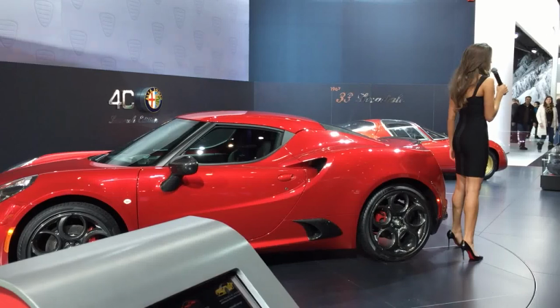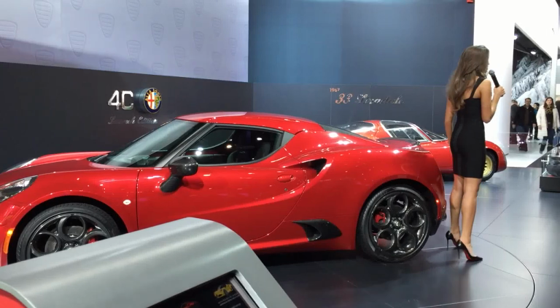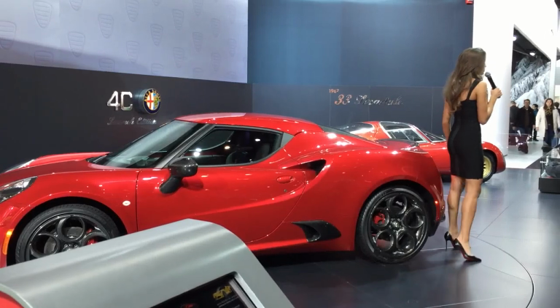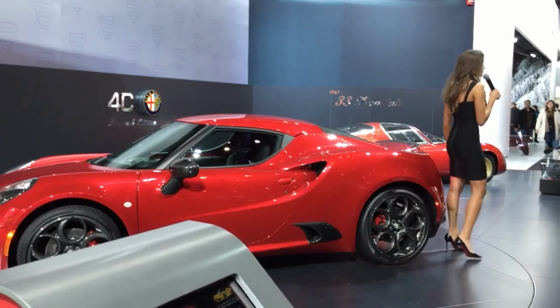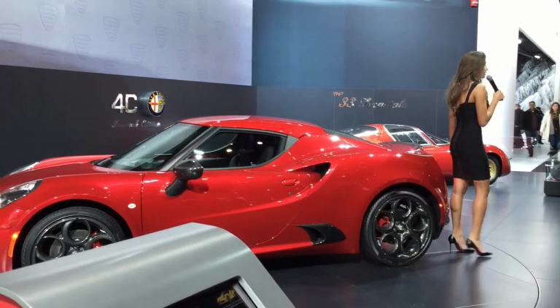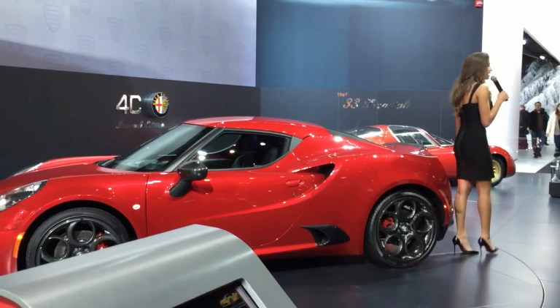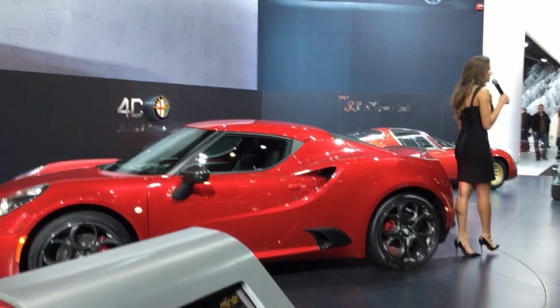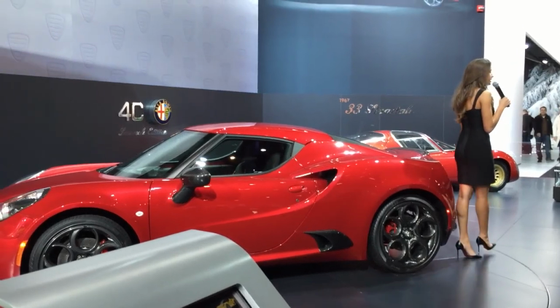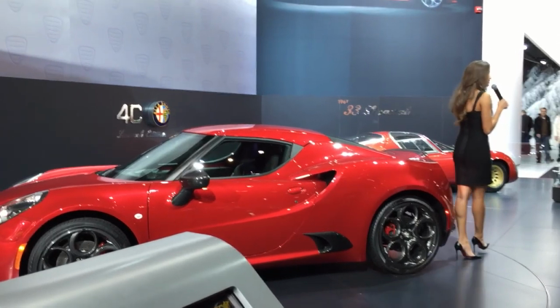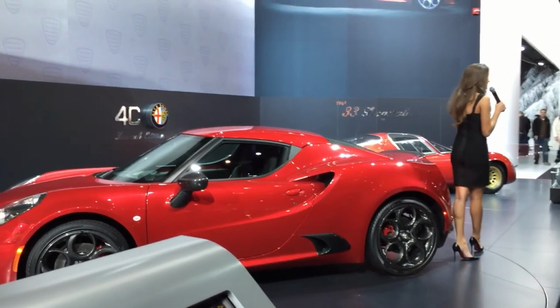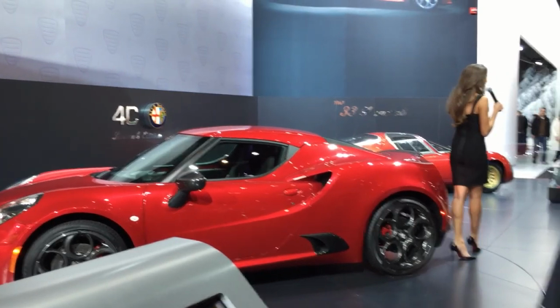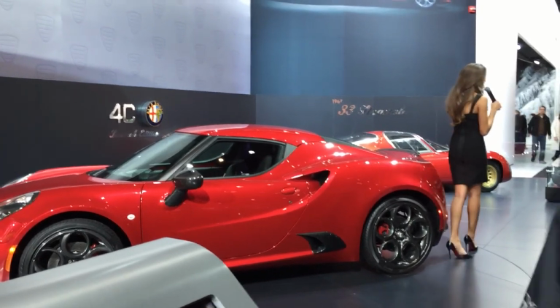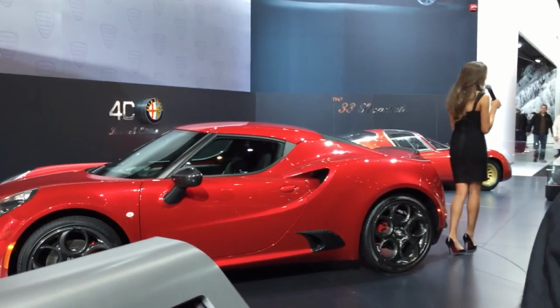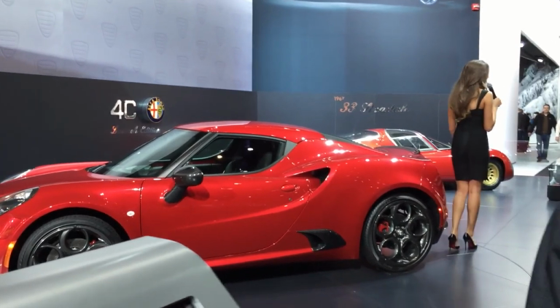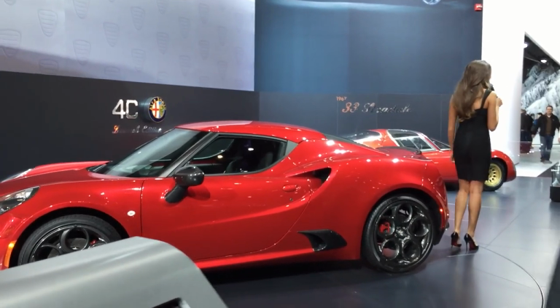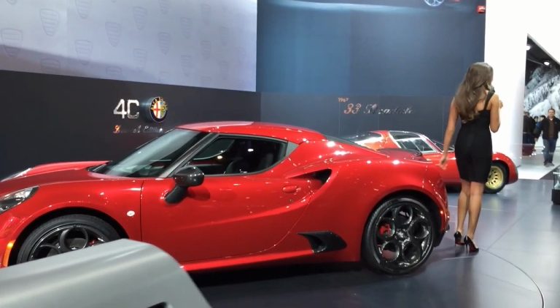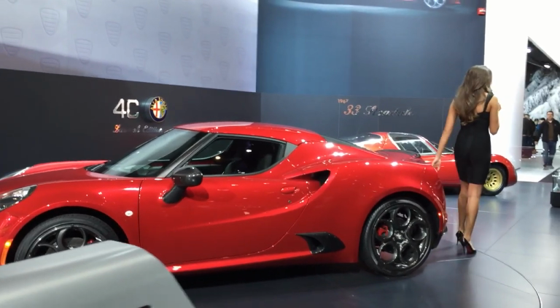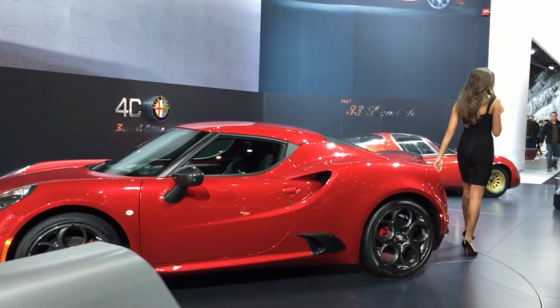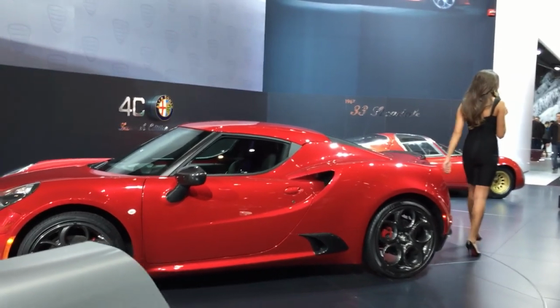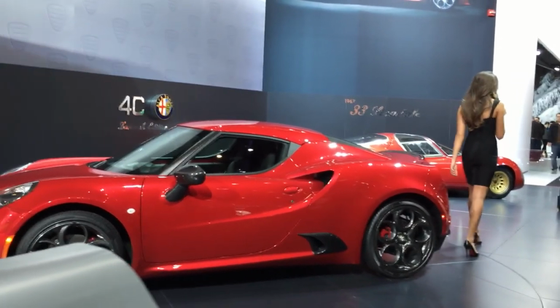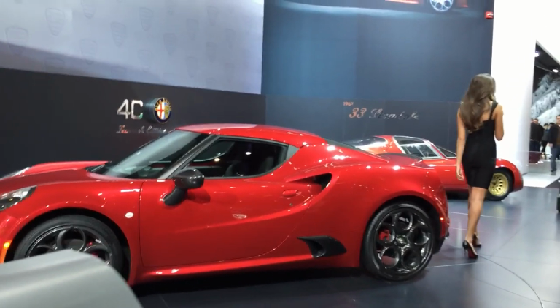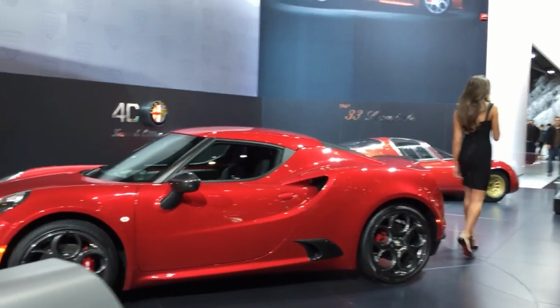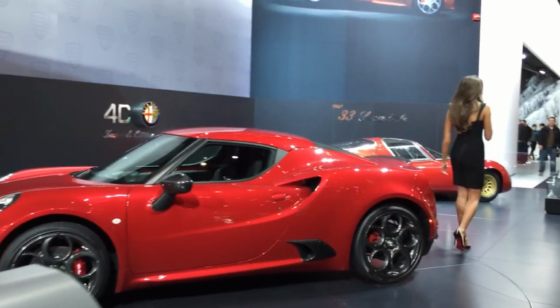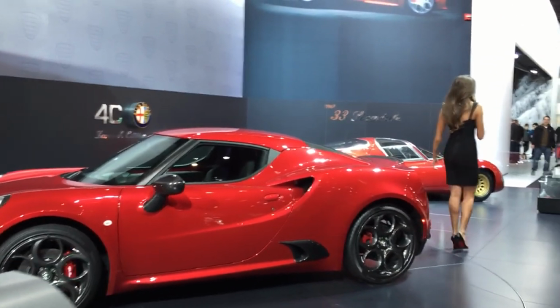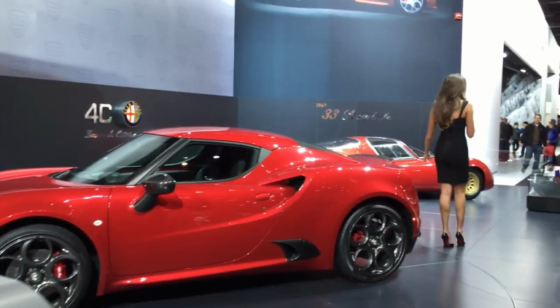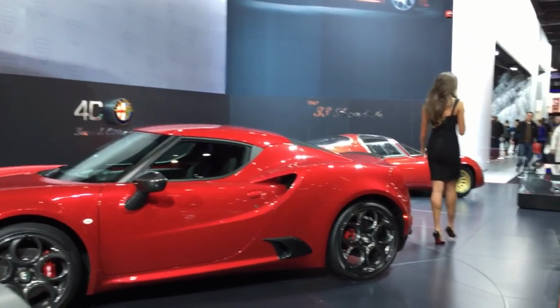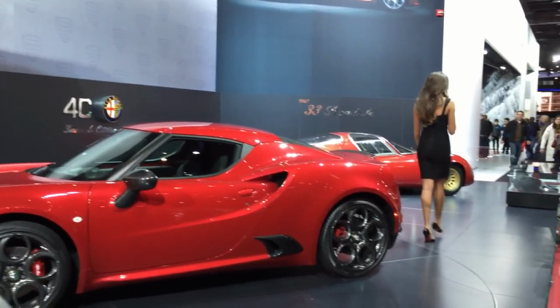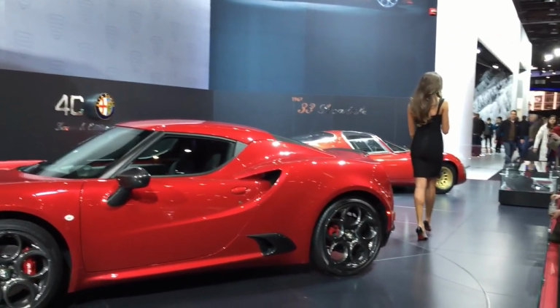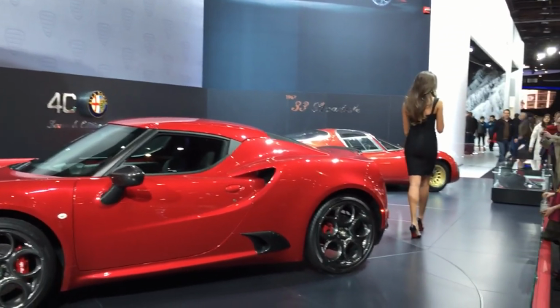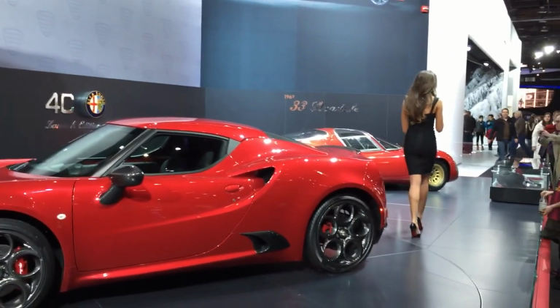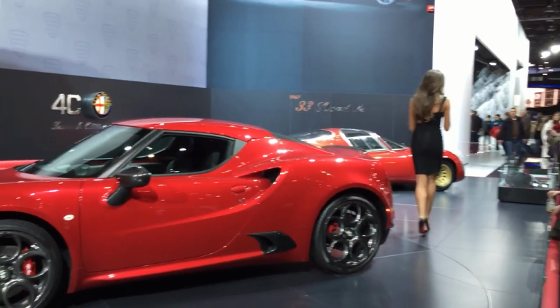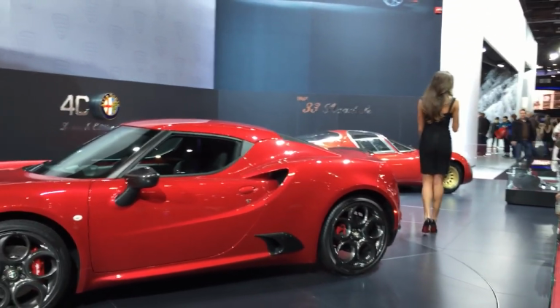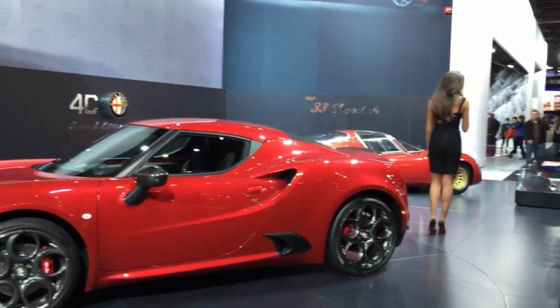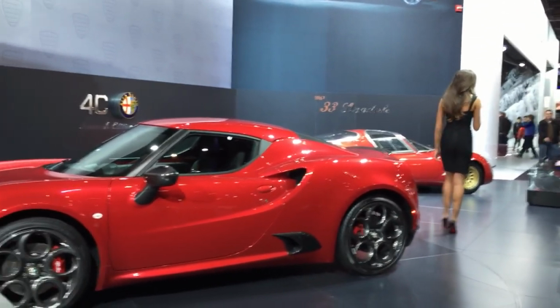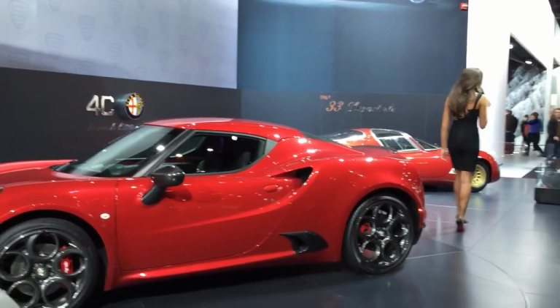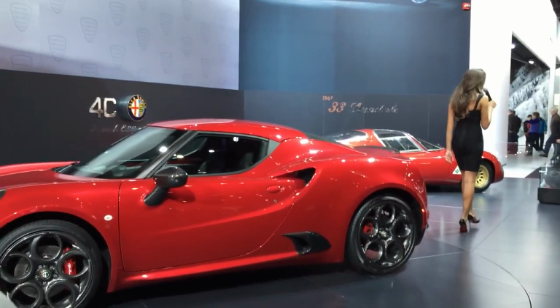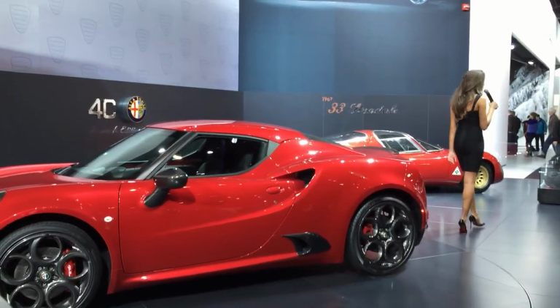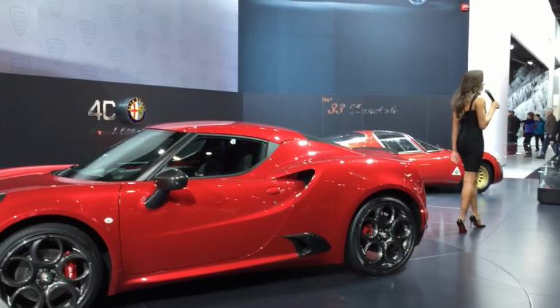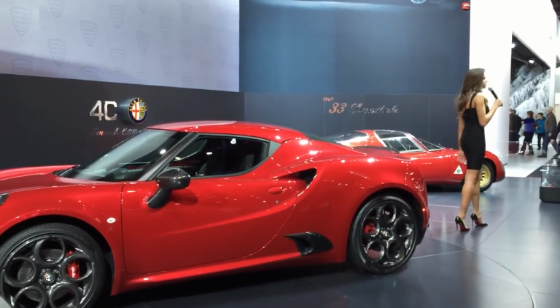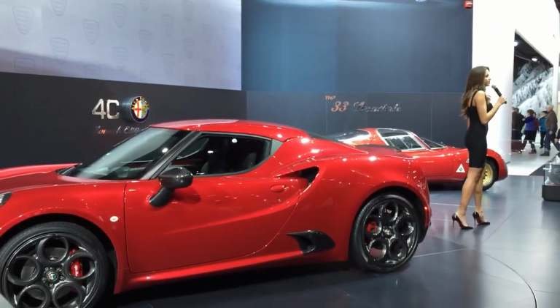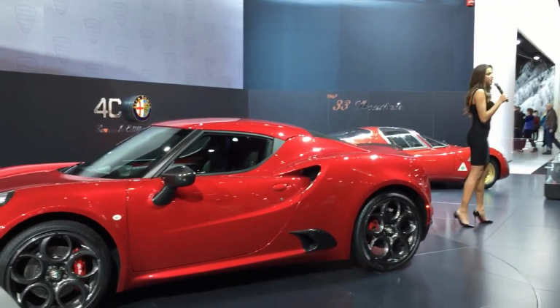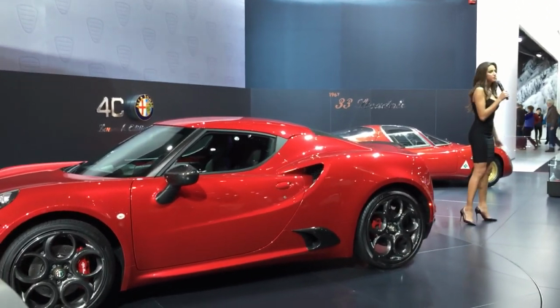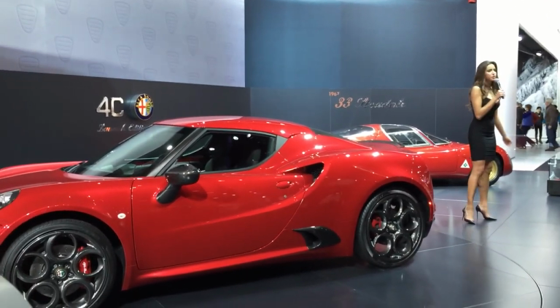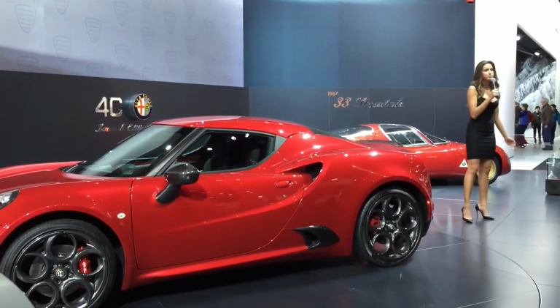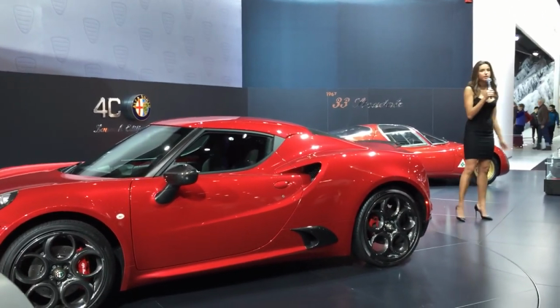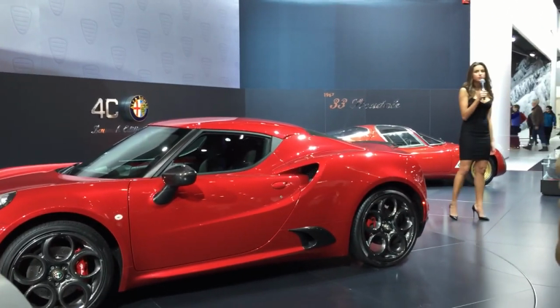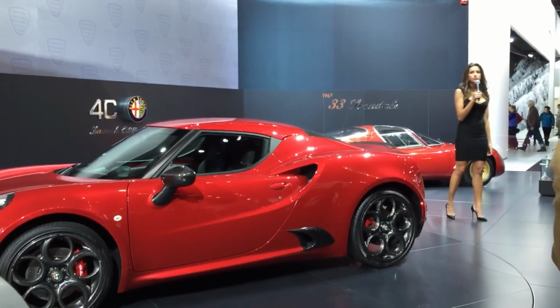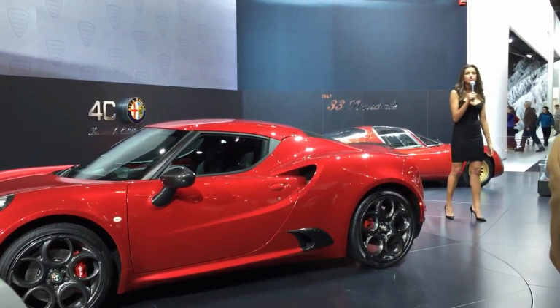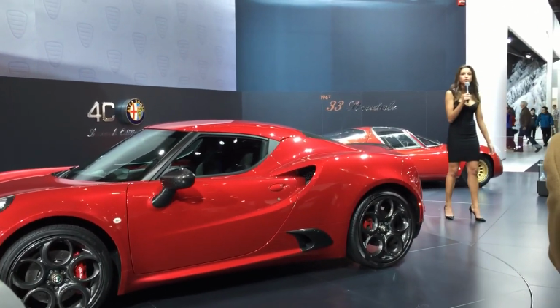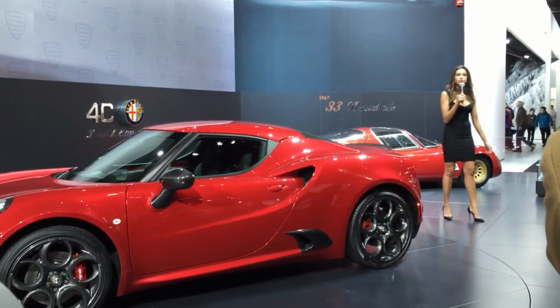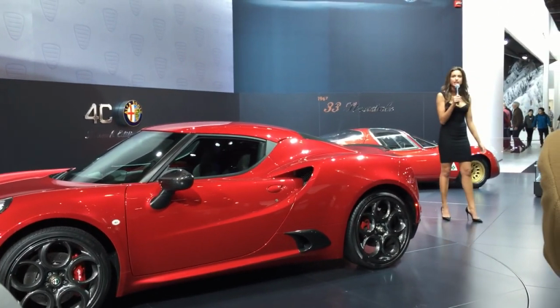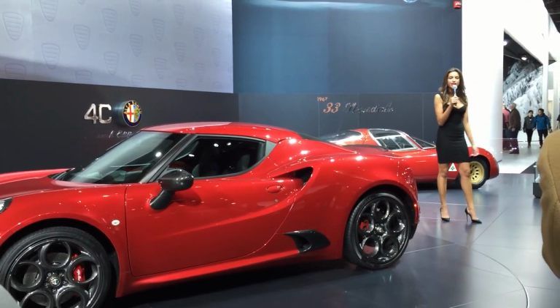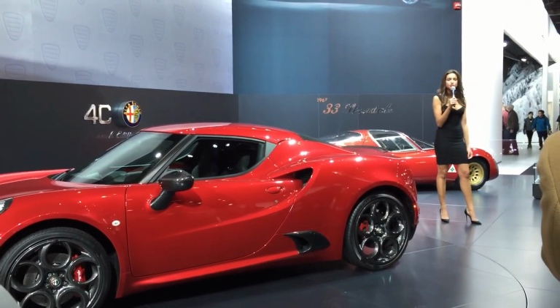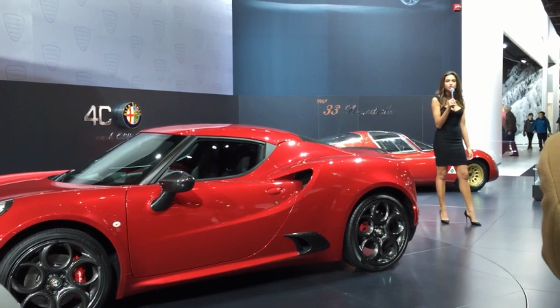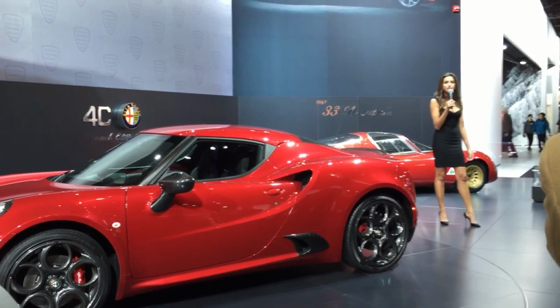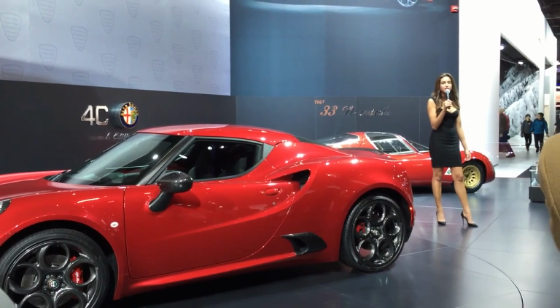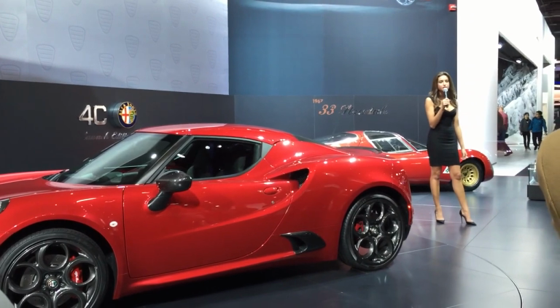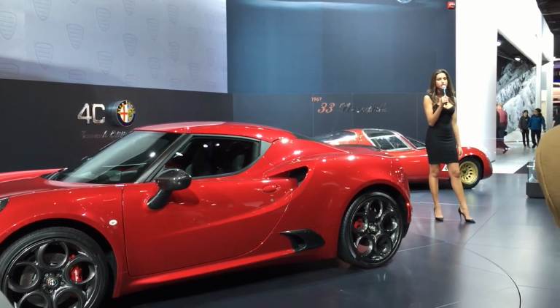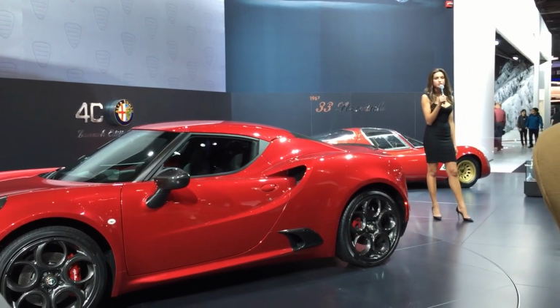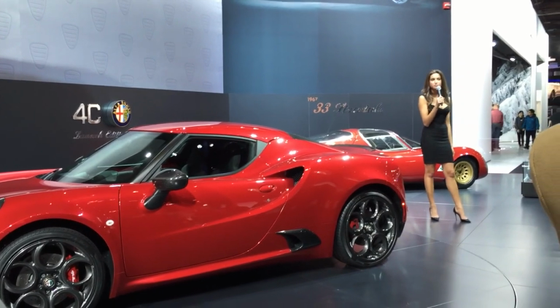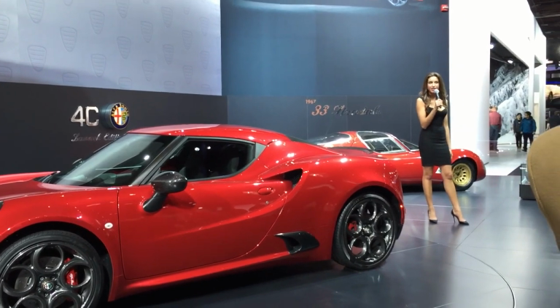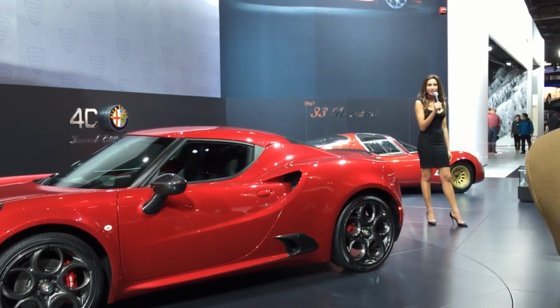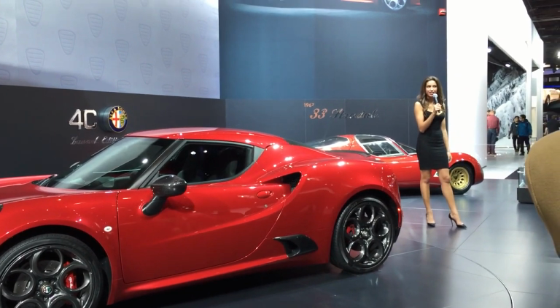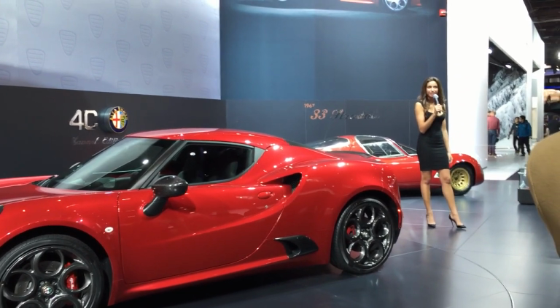Born in Milan, Italy, the fashion capital of the world, the unique spirit of Alfa Romeo is over 100 years in the making.